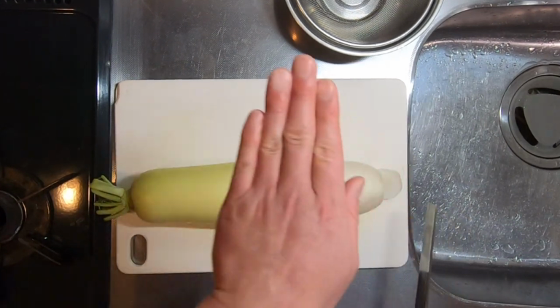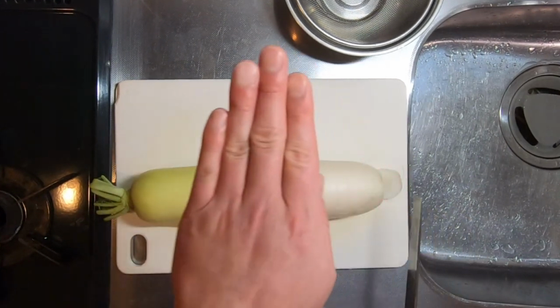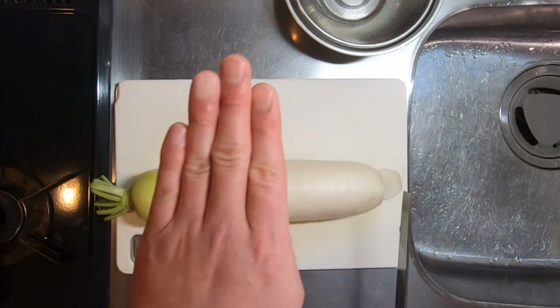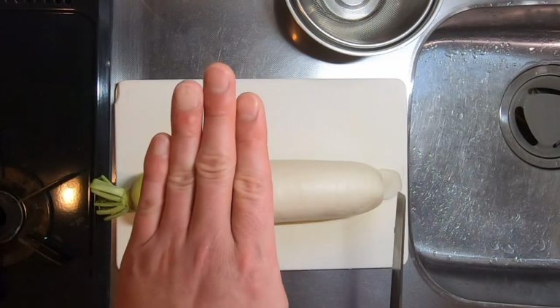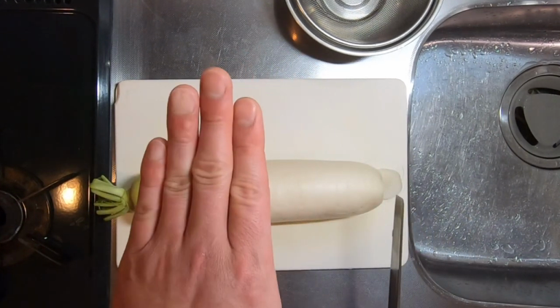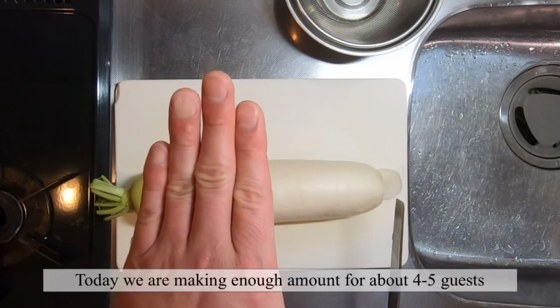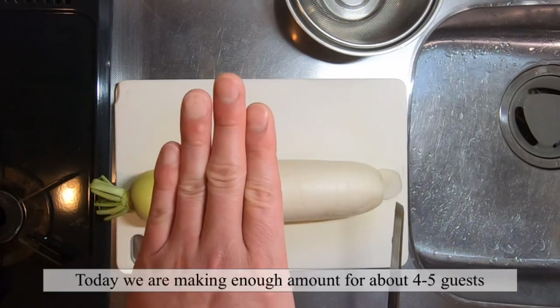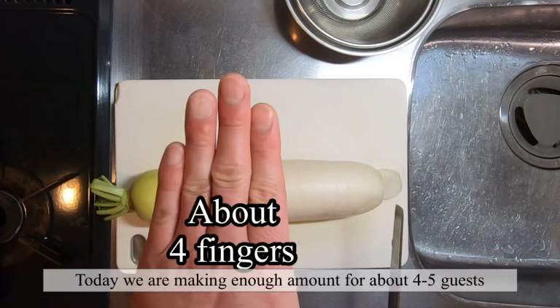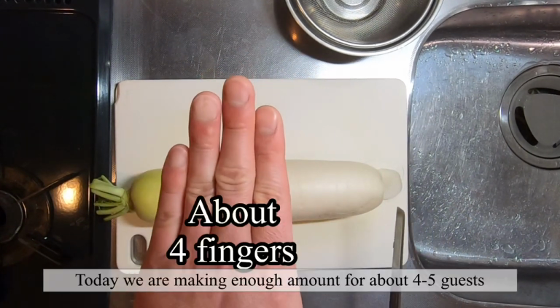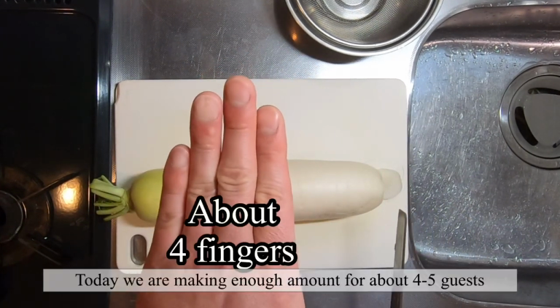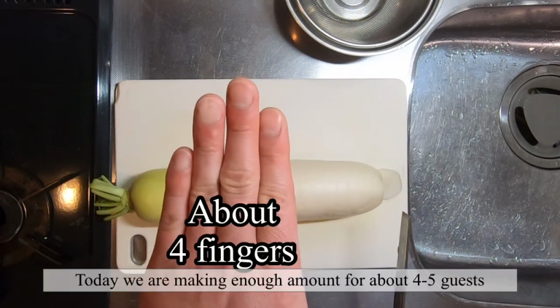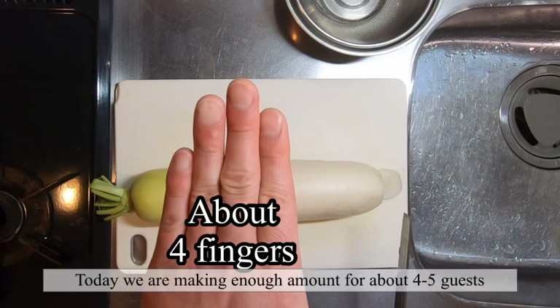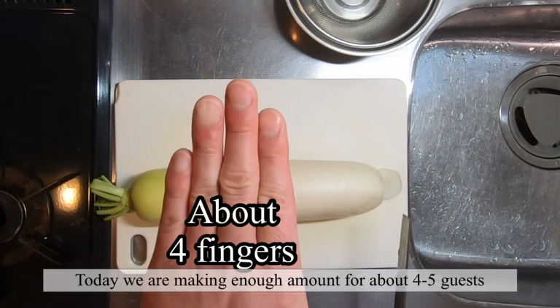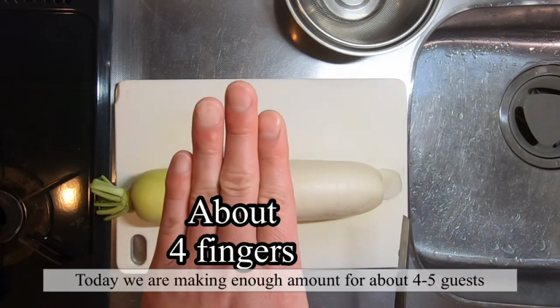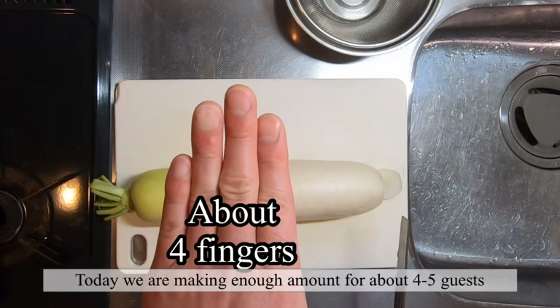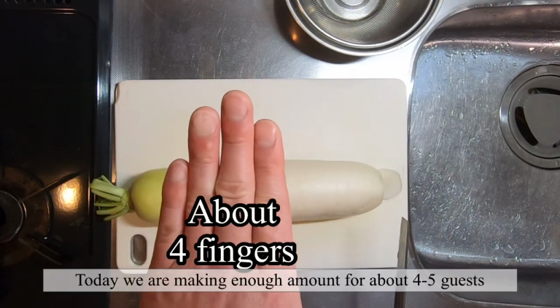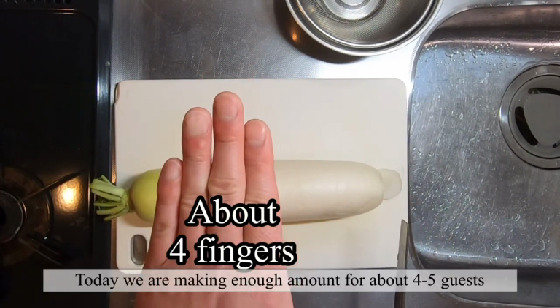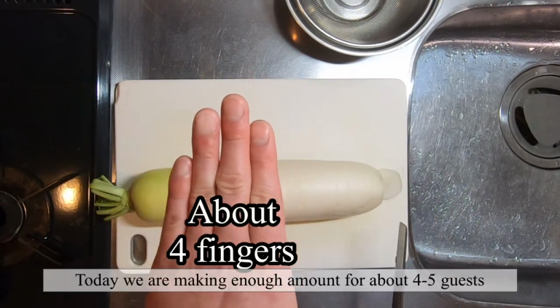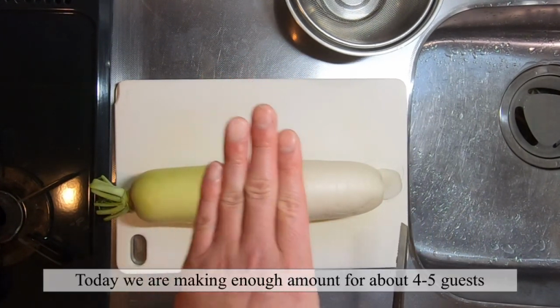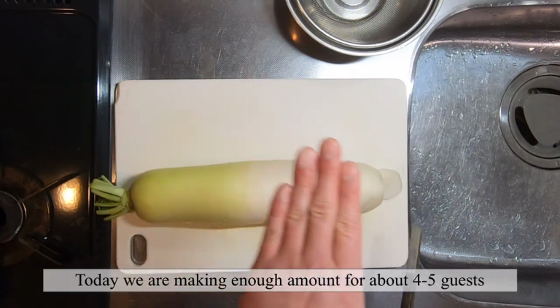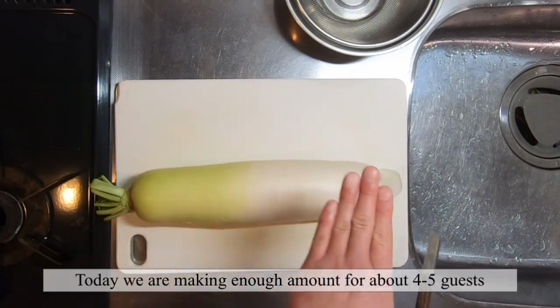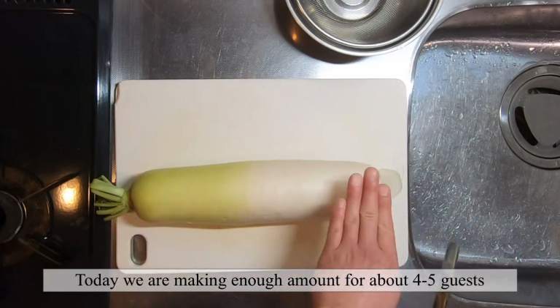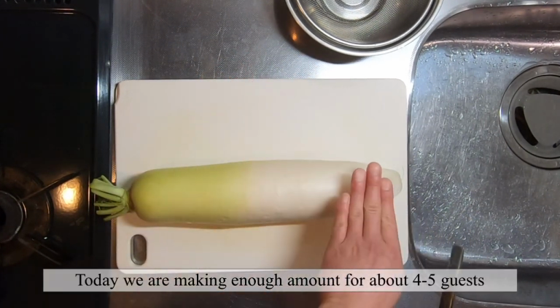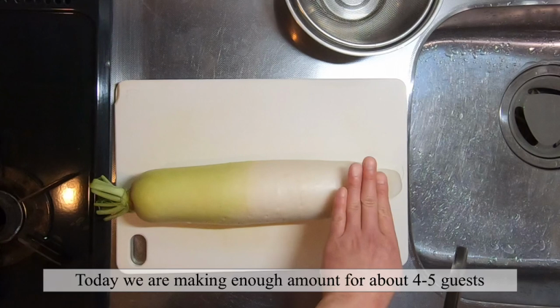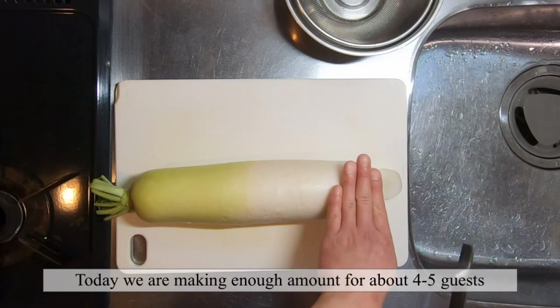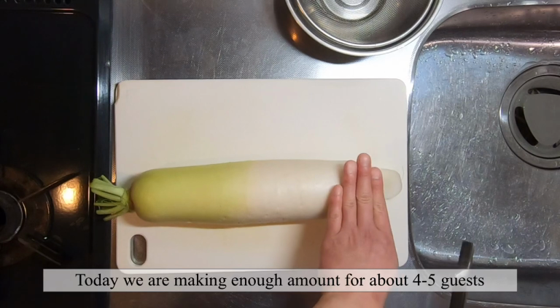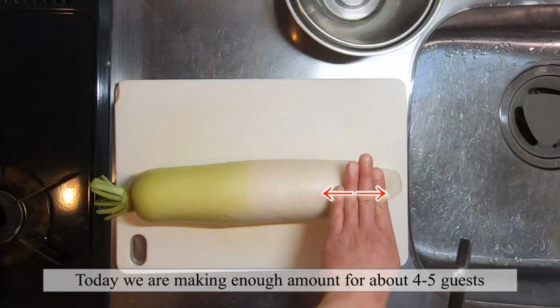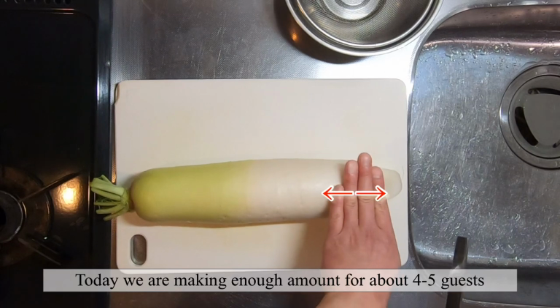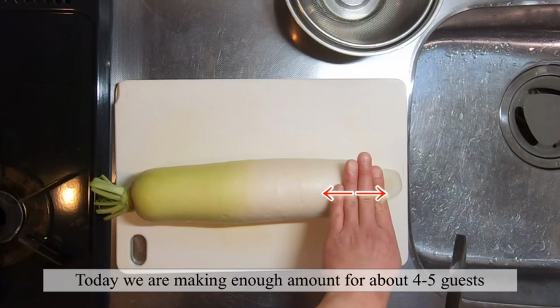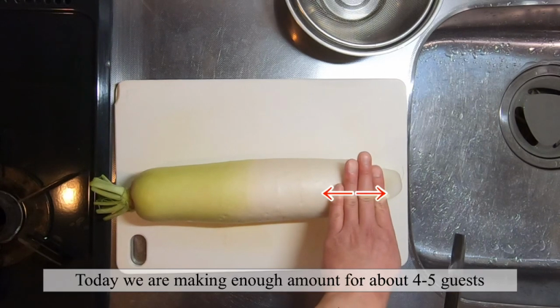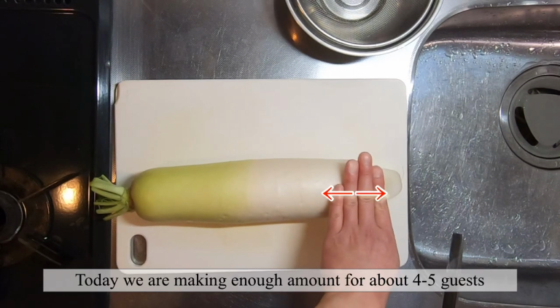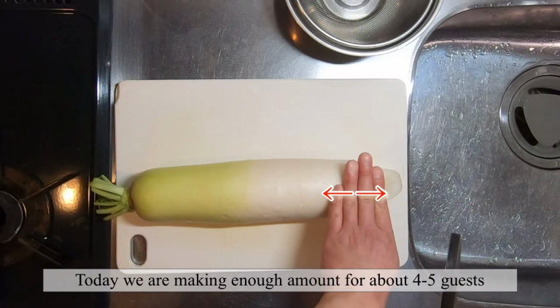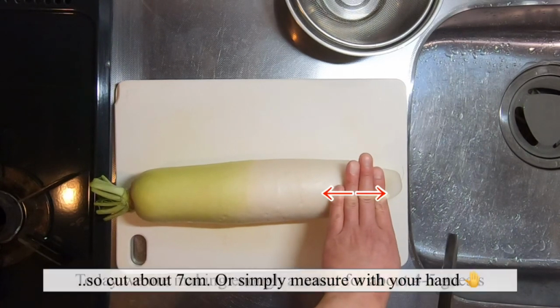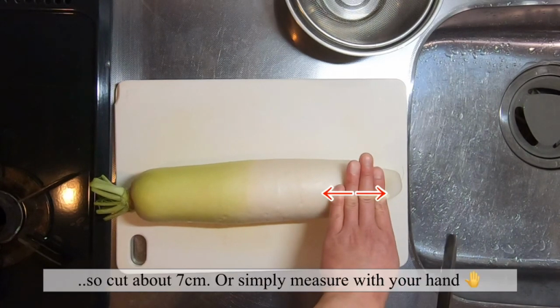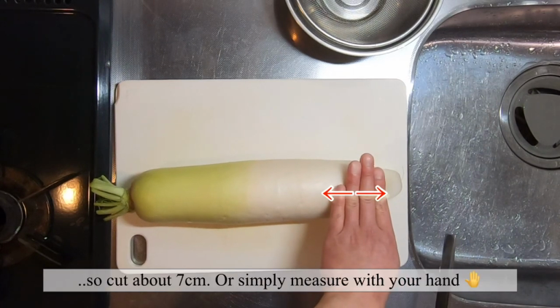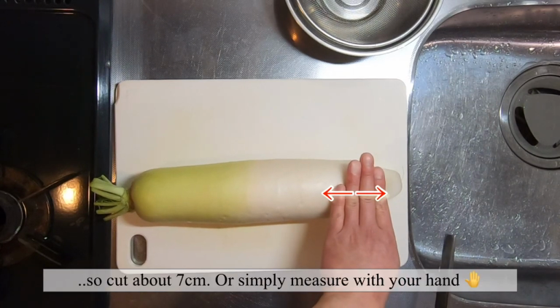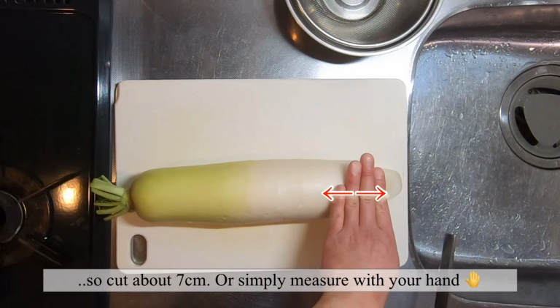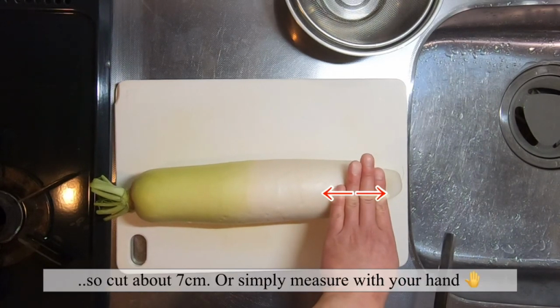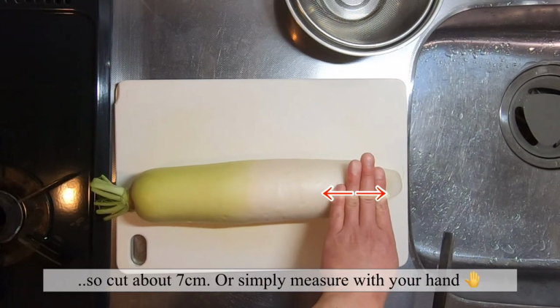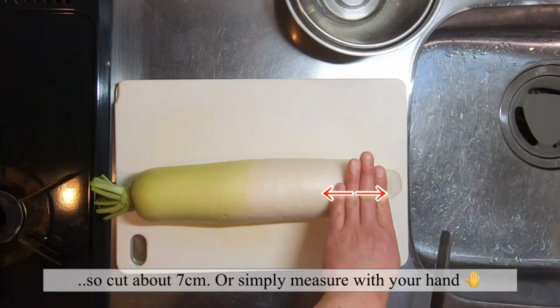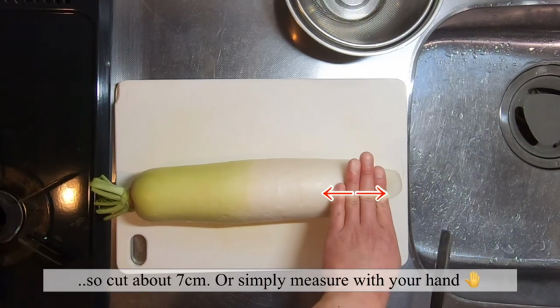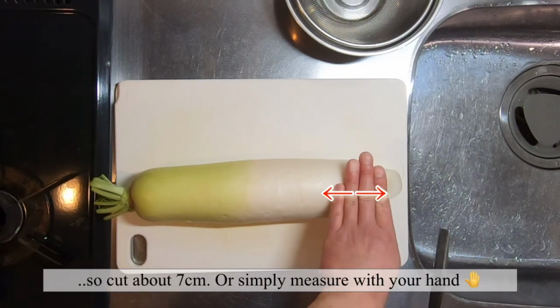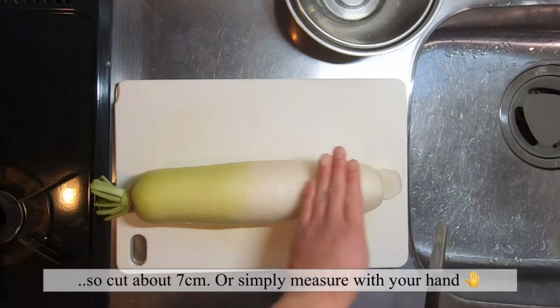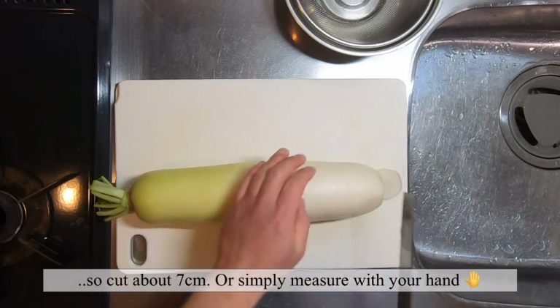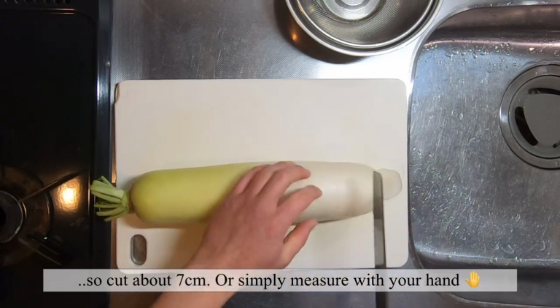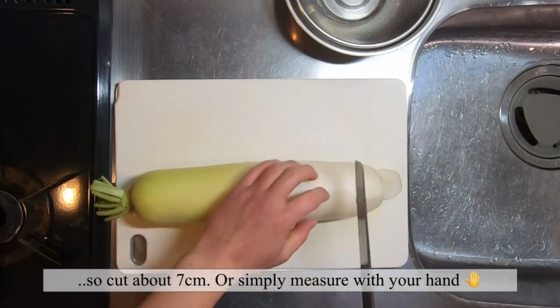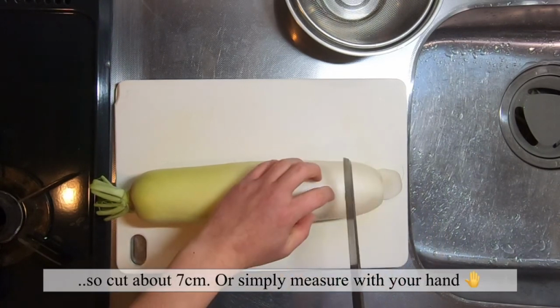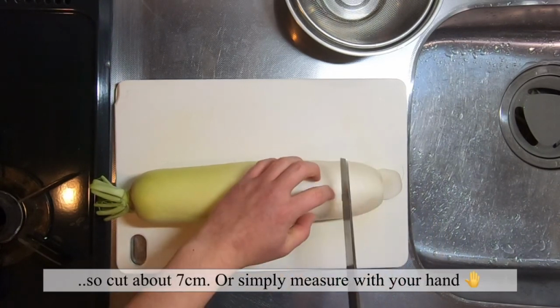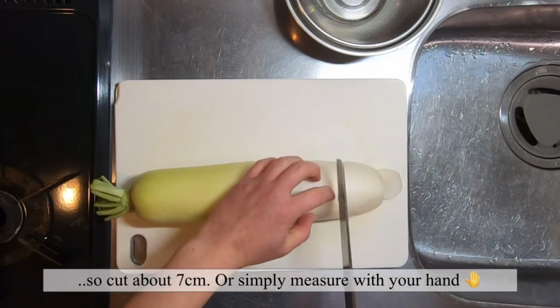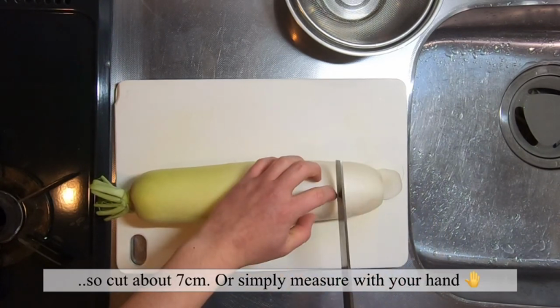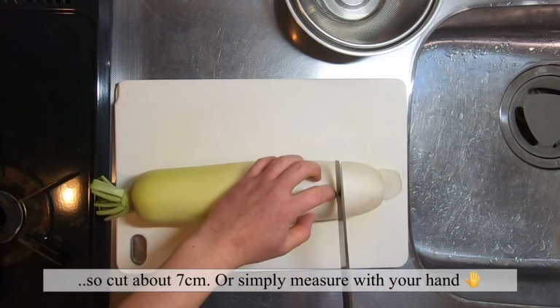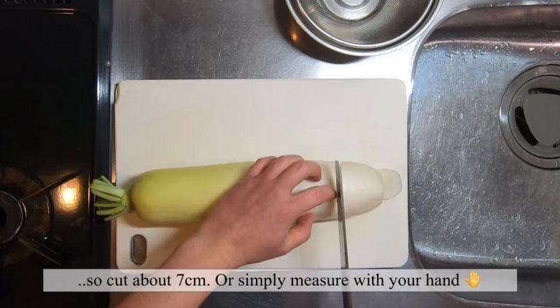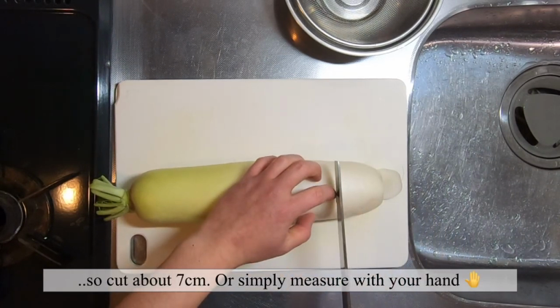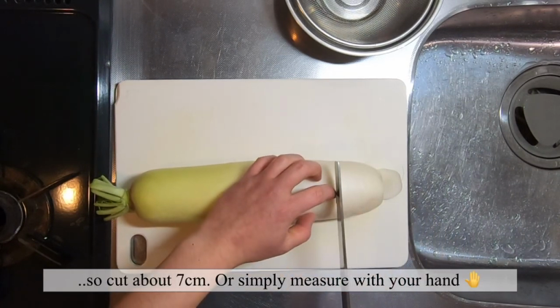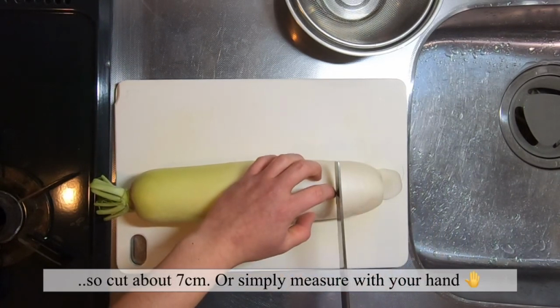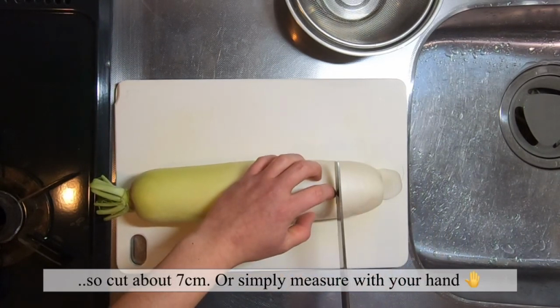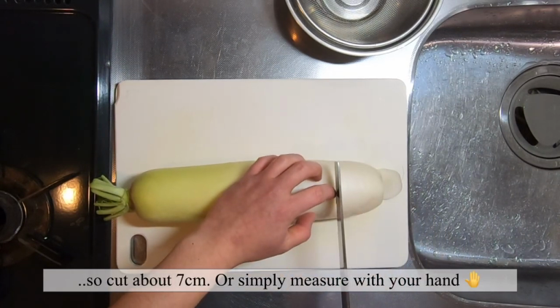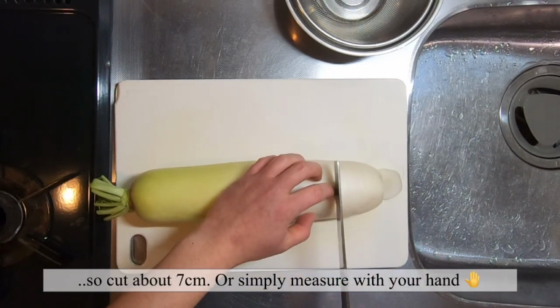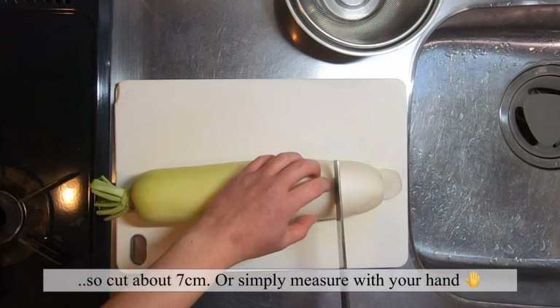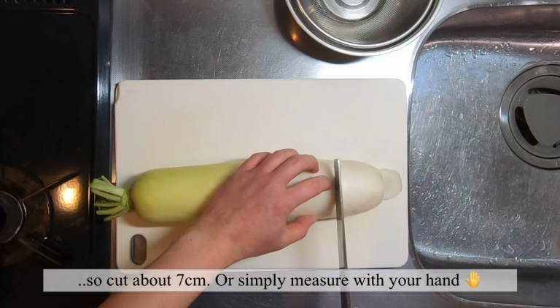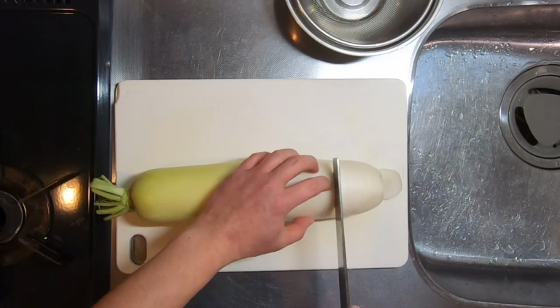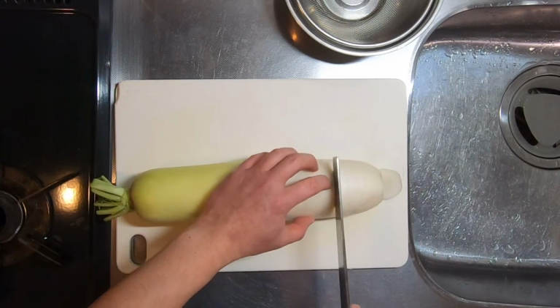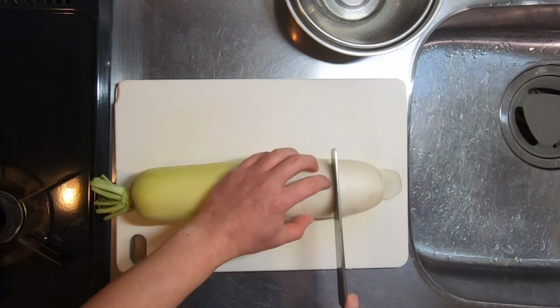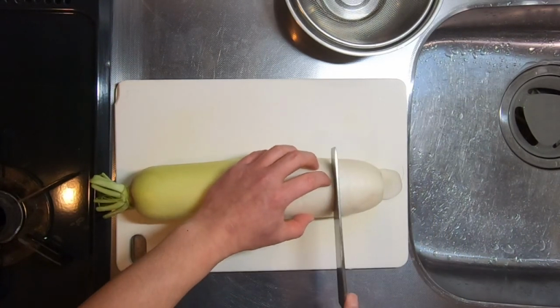Today we will cut about four finger's worth of length. This will be just good enough to fill a small bowl.